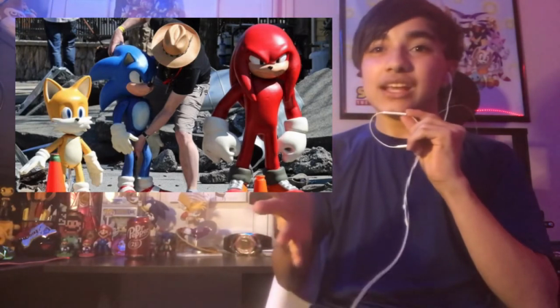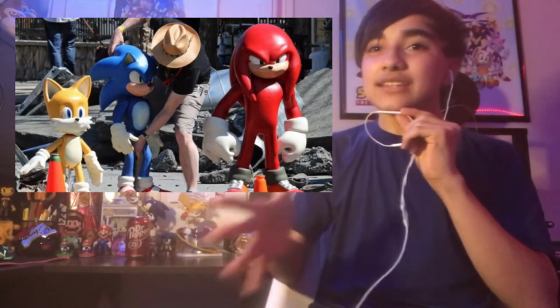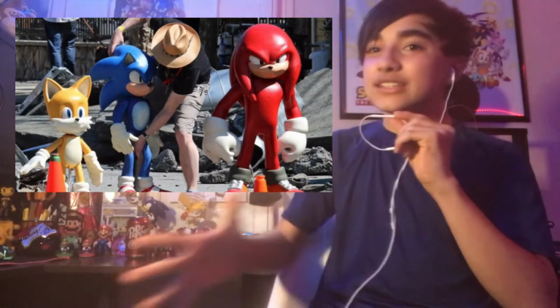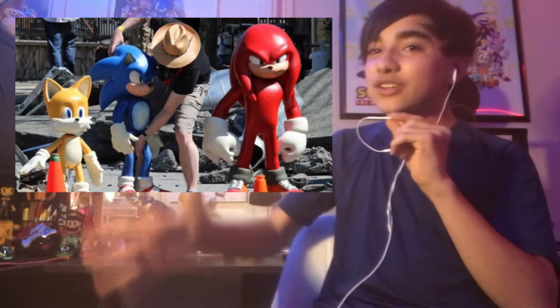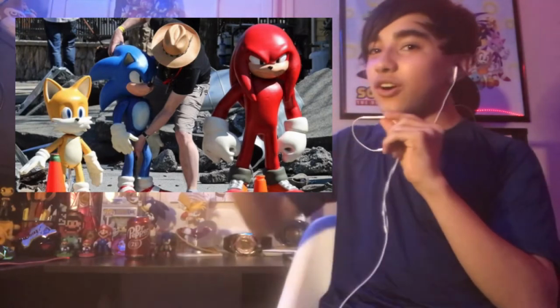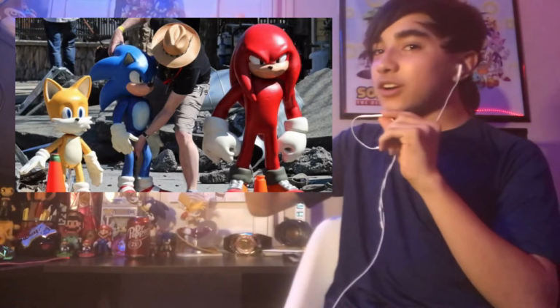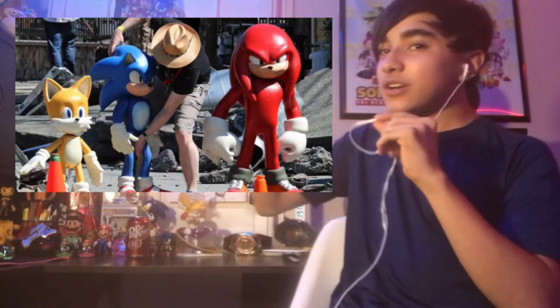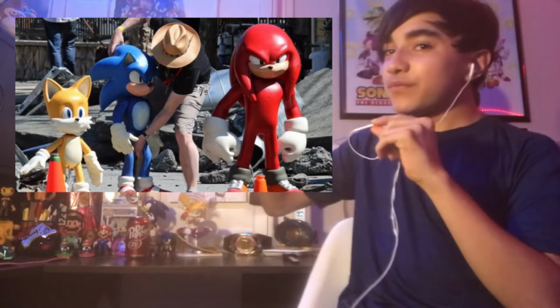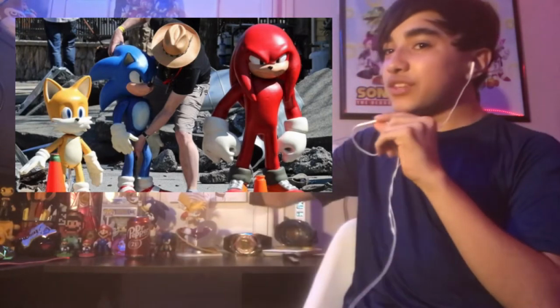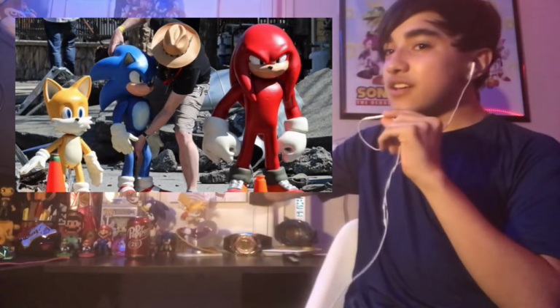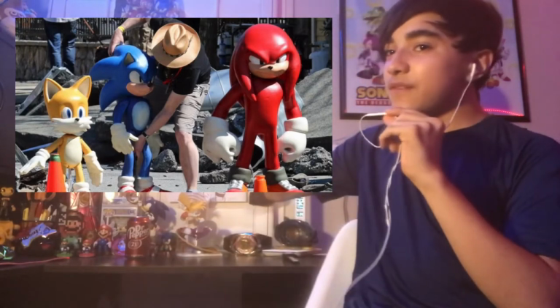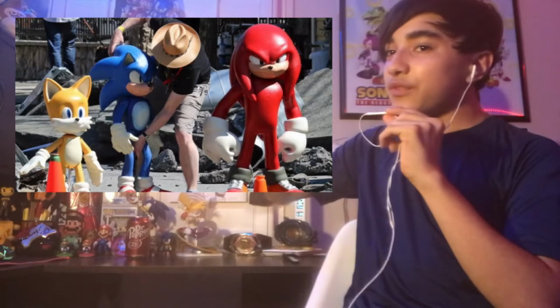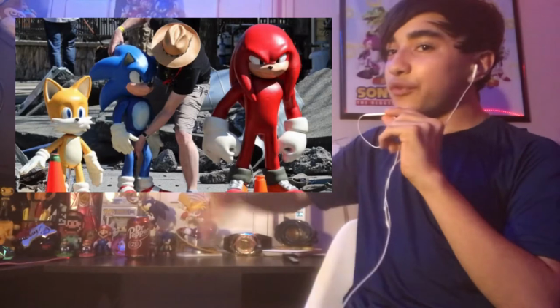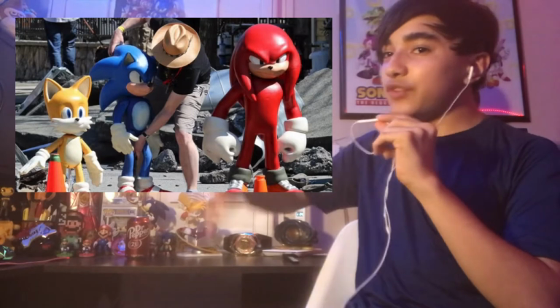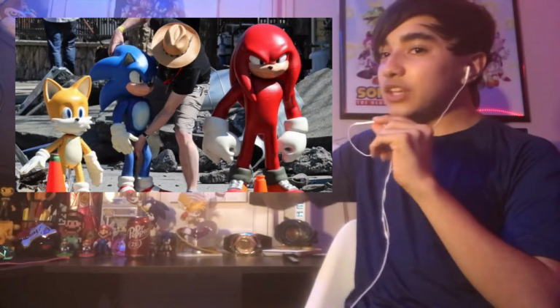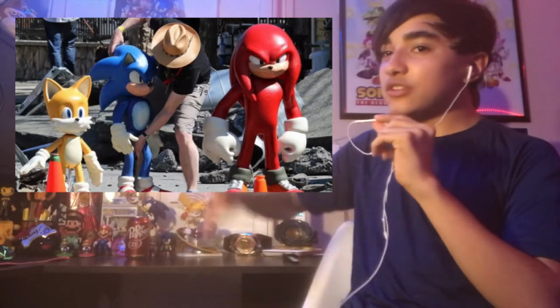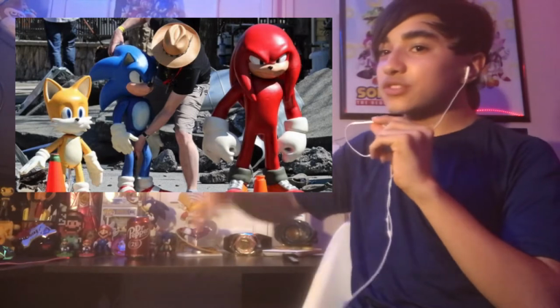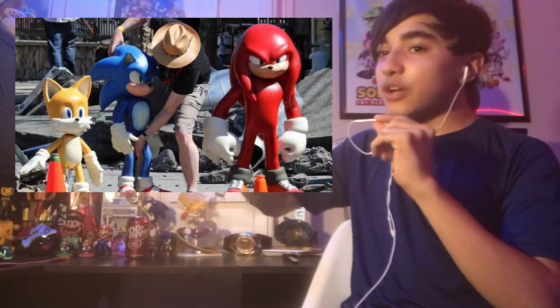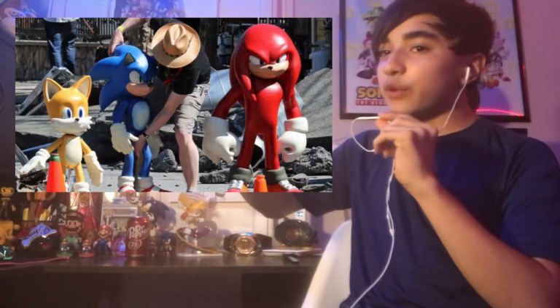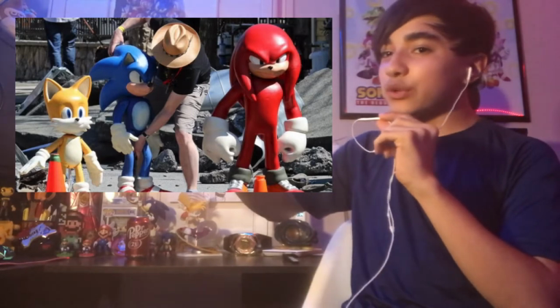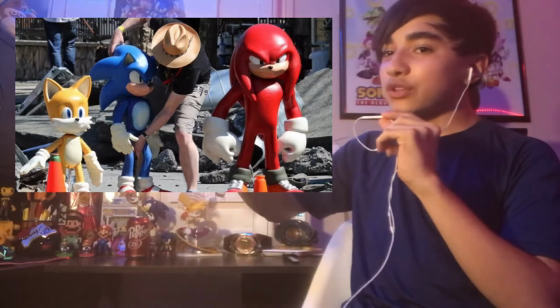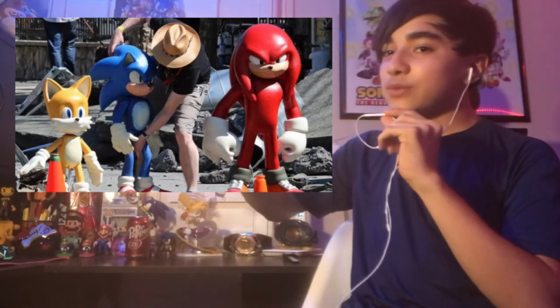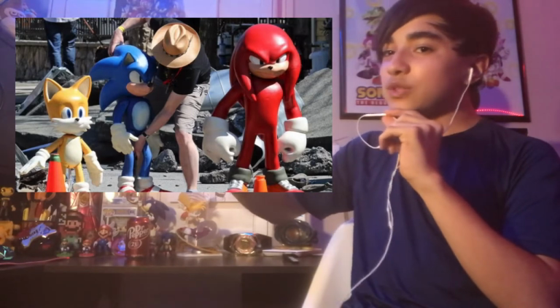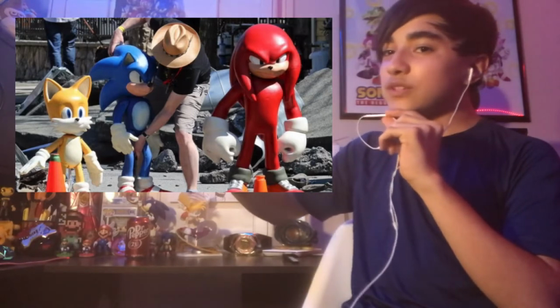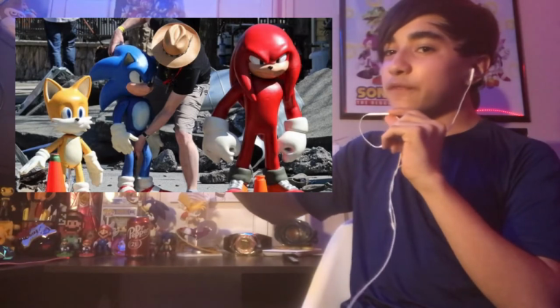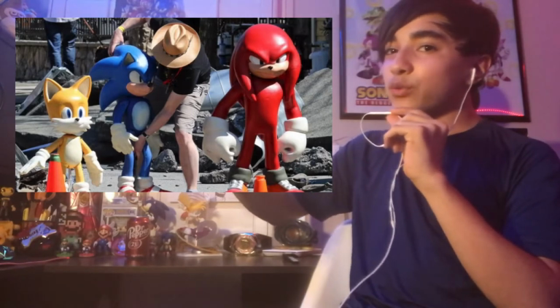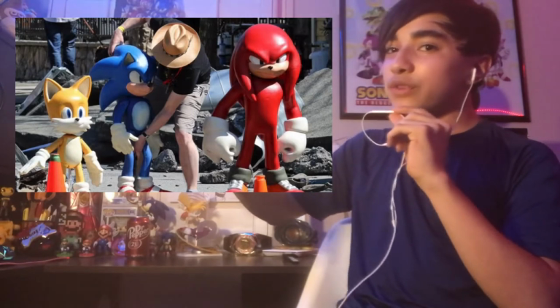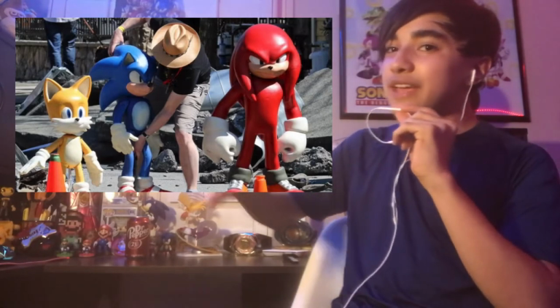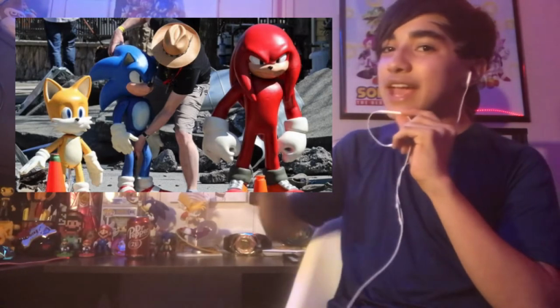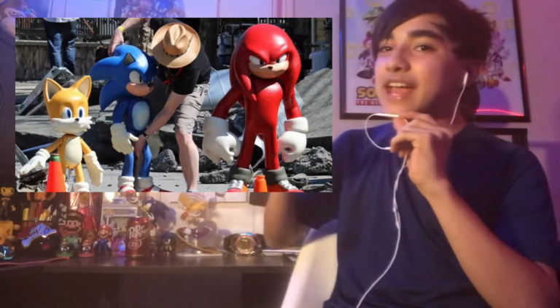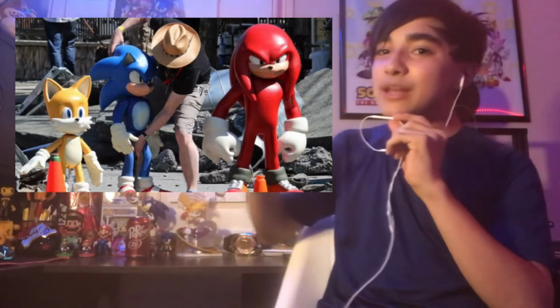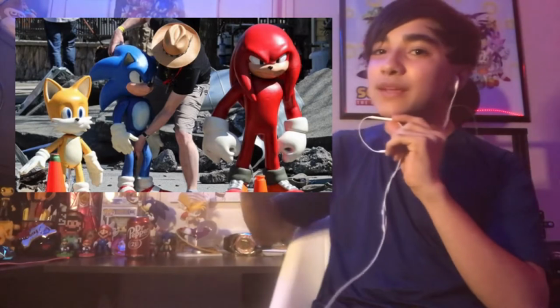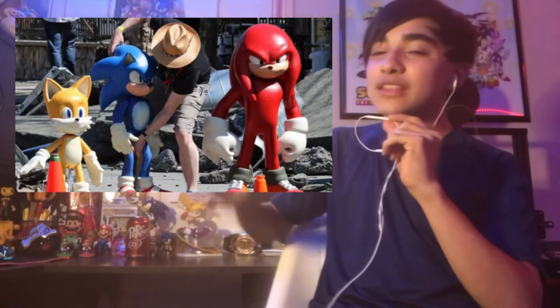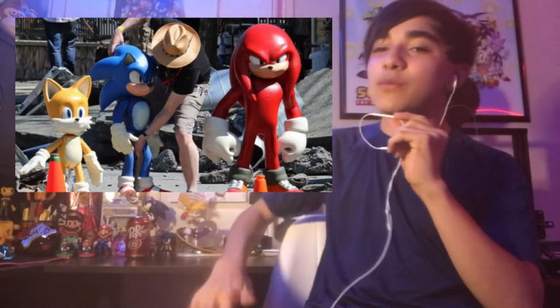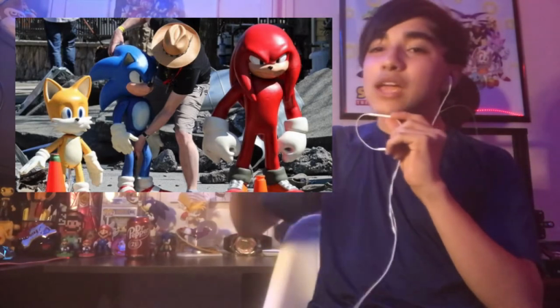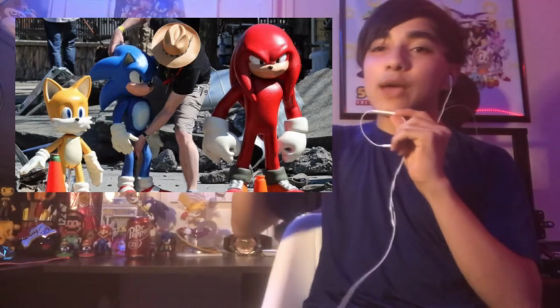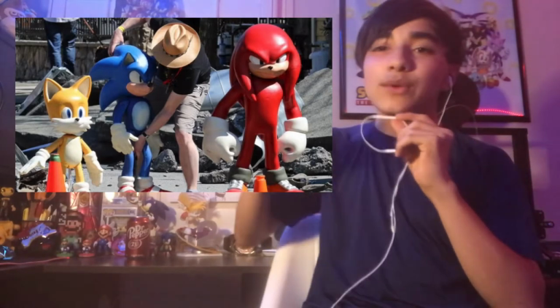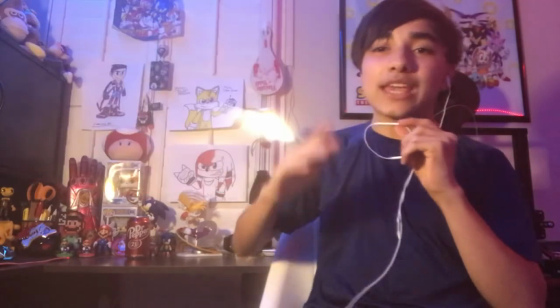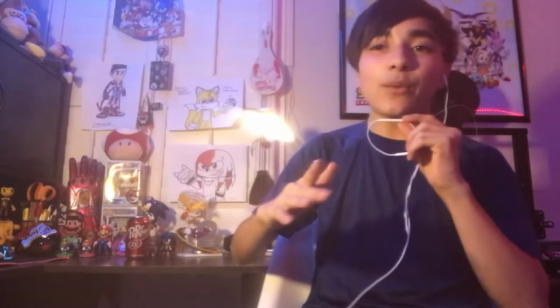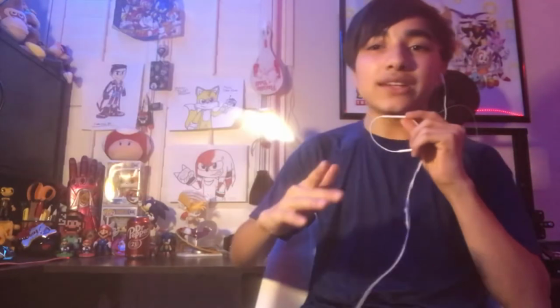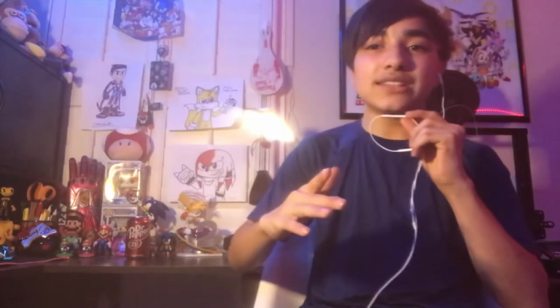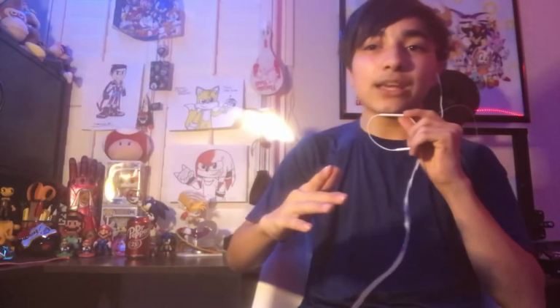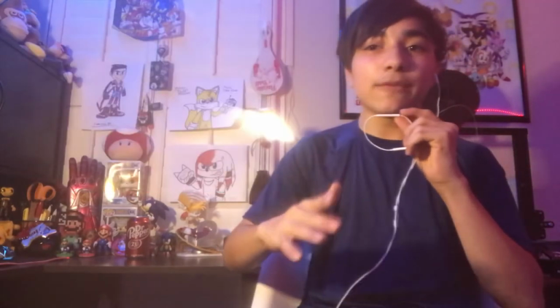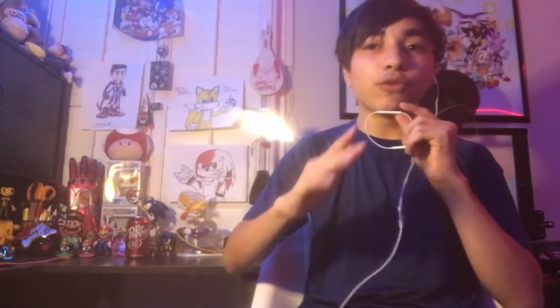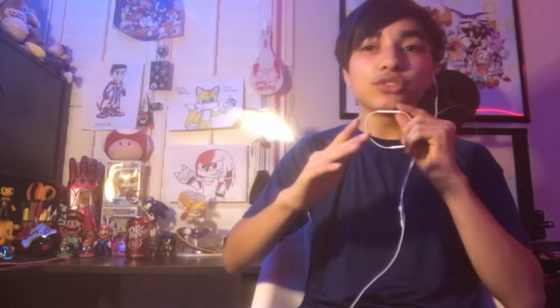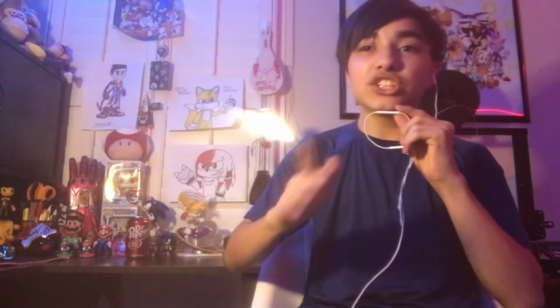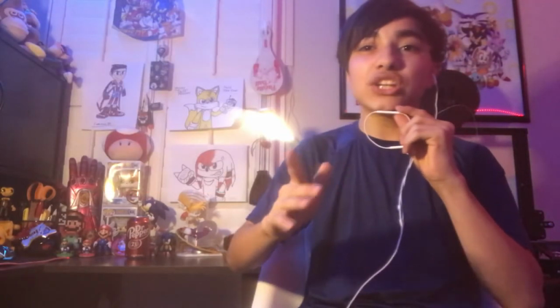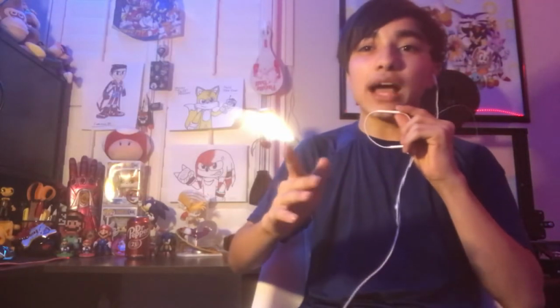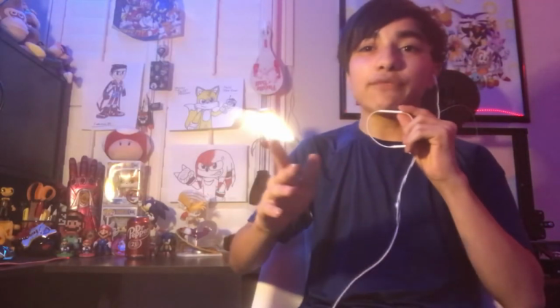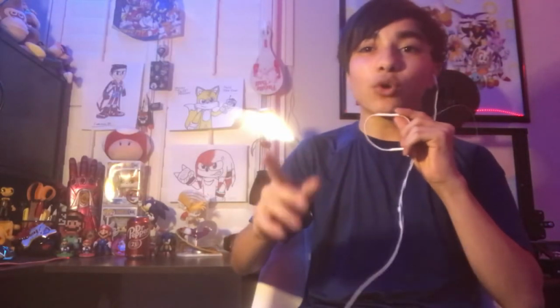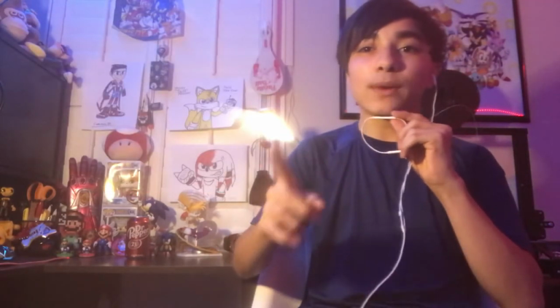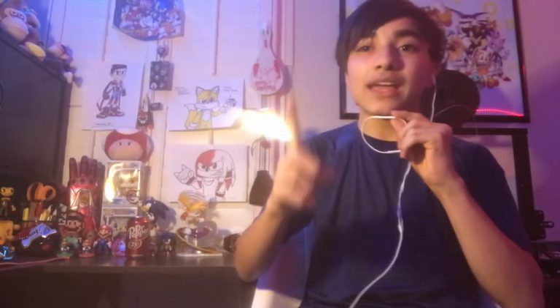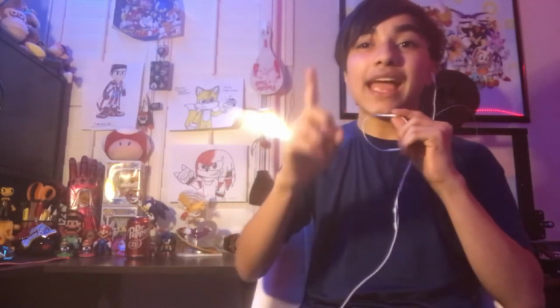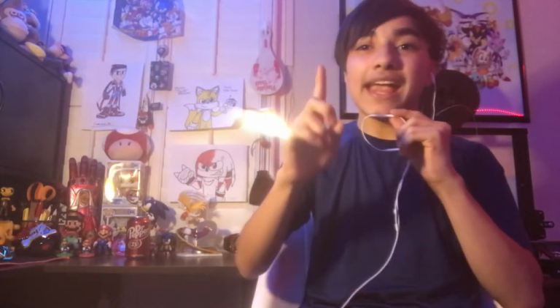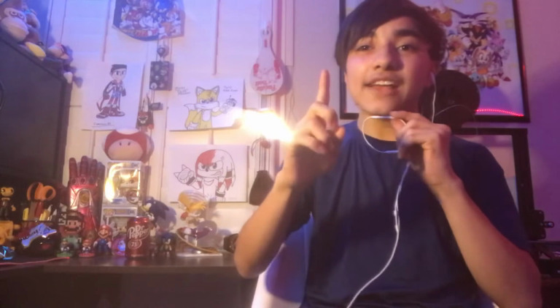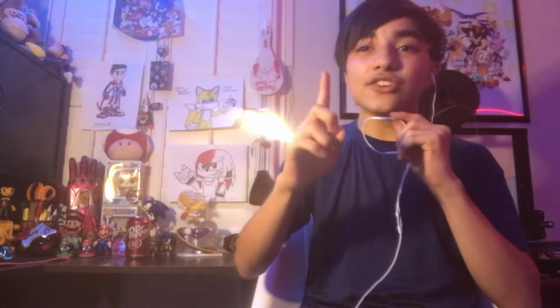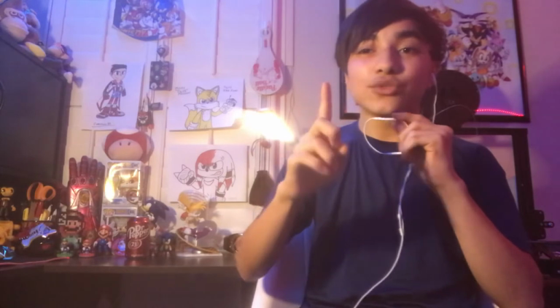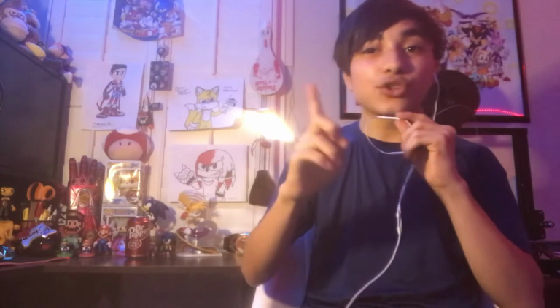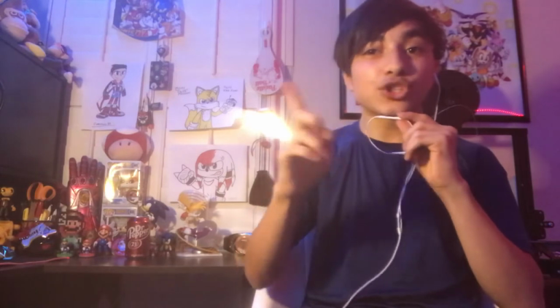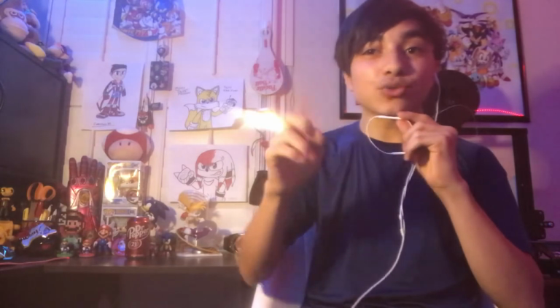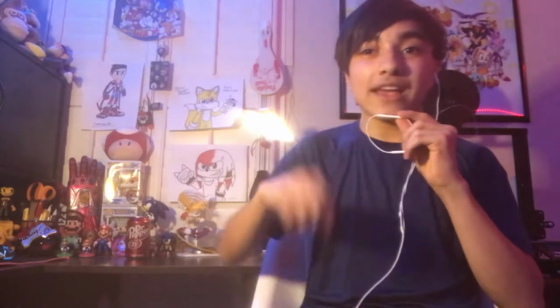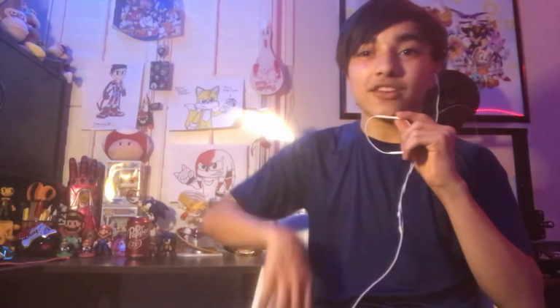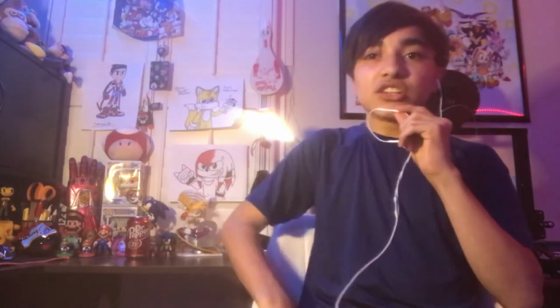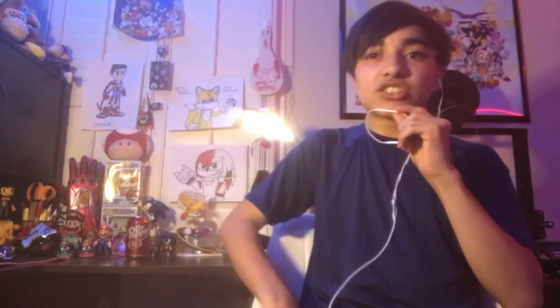These are the figures of what they're going to be using for when they animate them, and we can't wait to see them in full CGI form in the trailer.